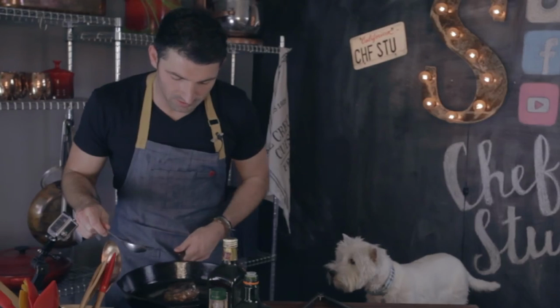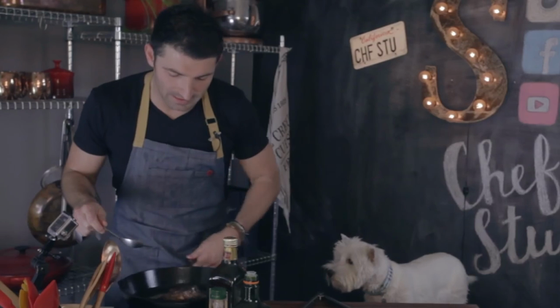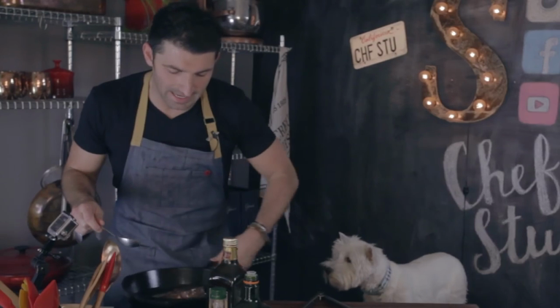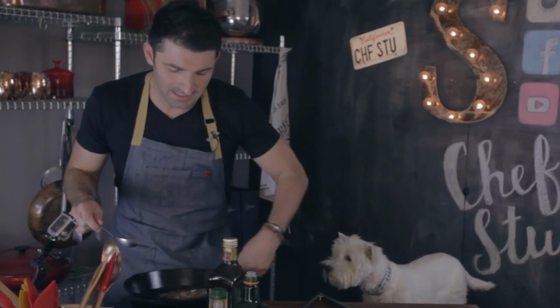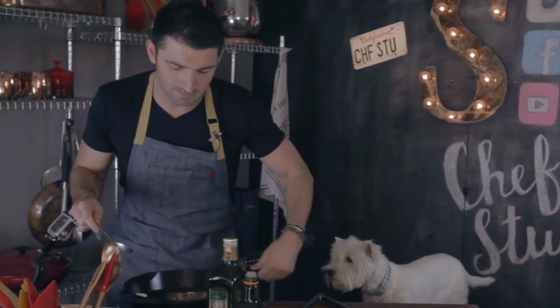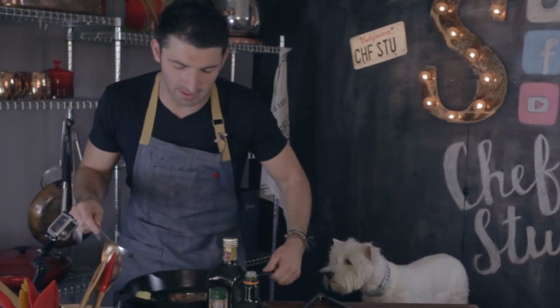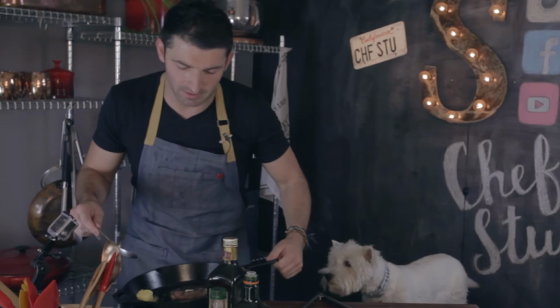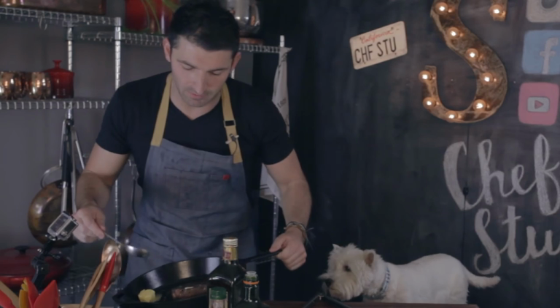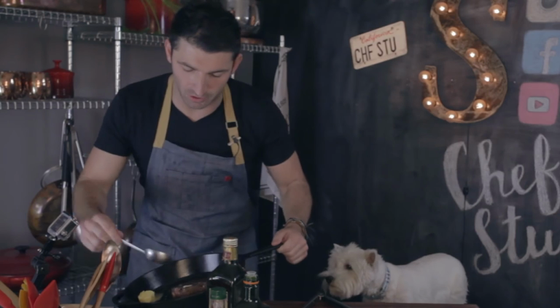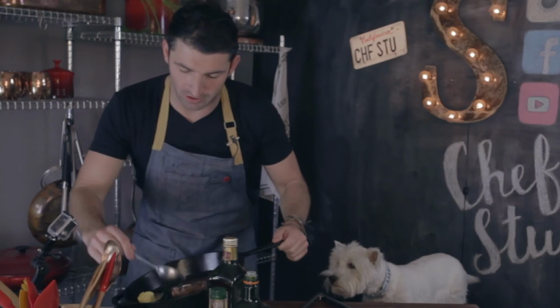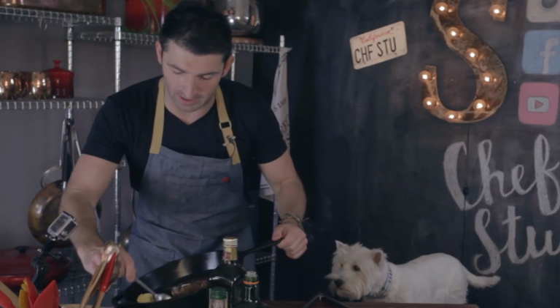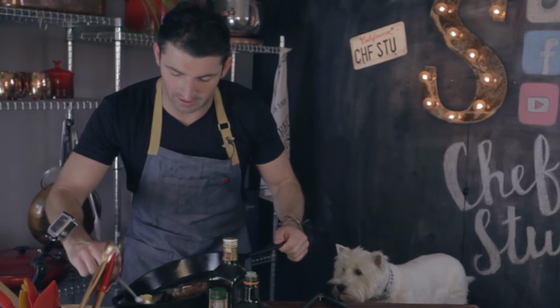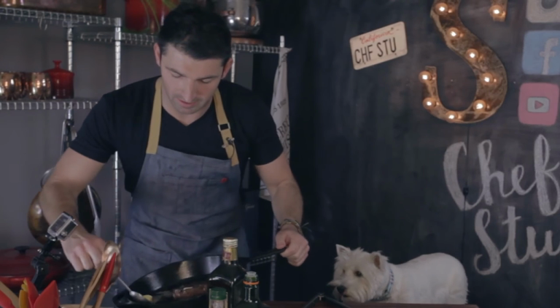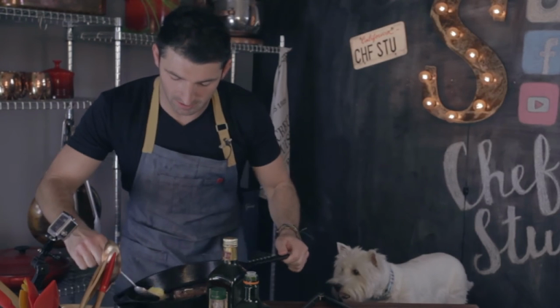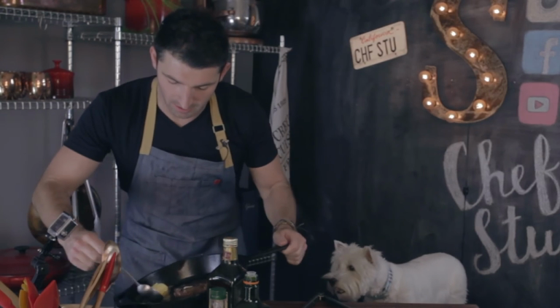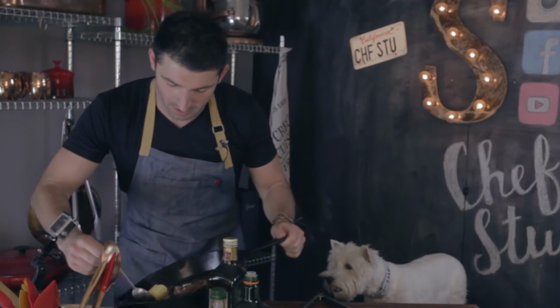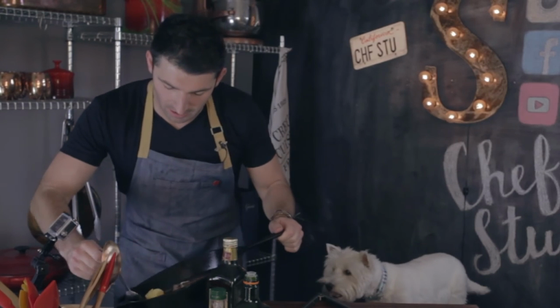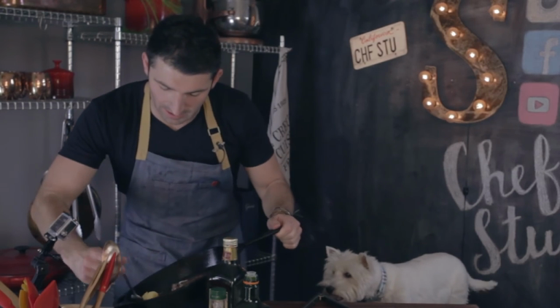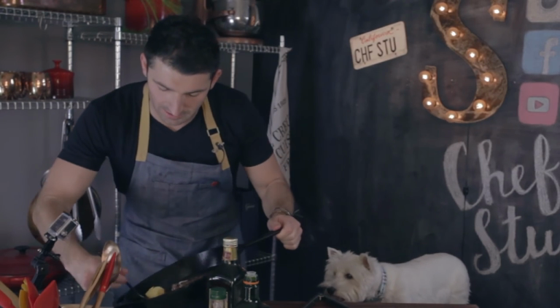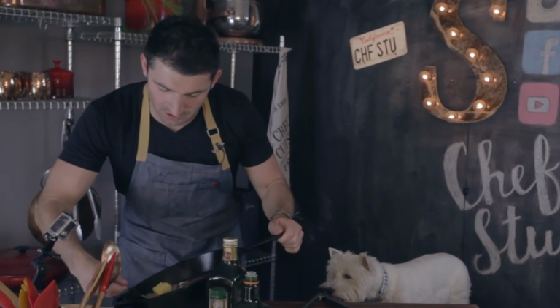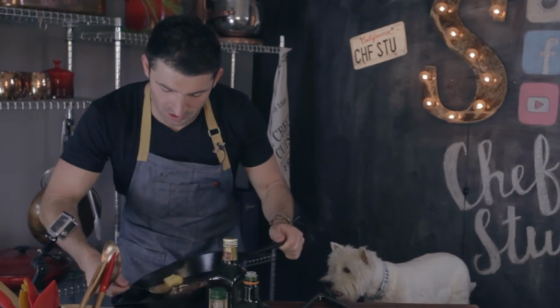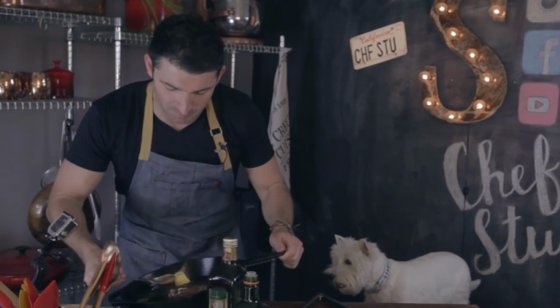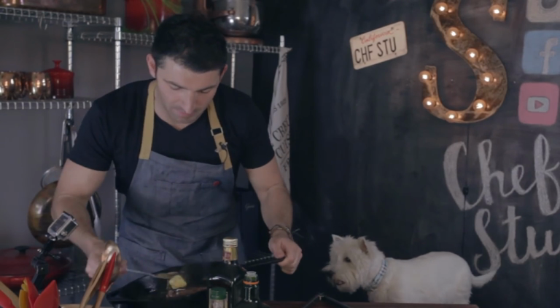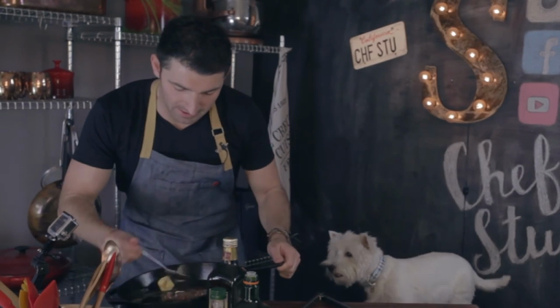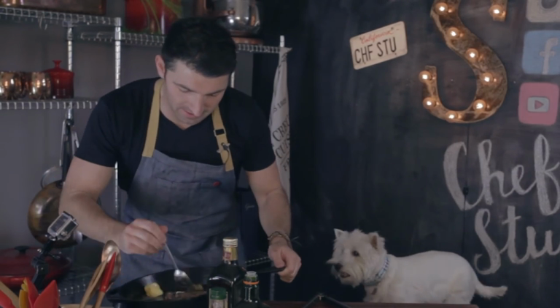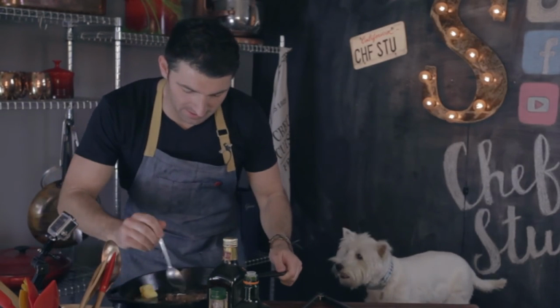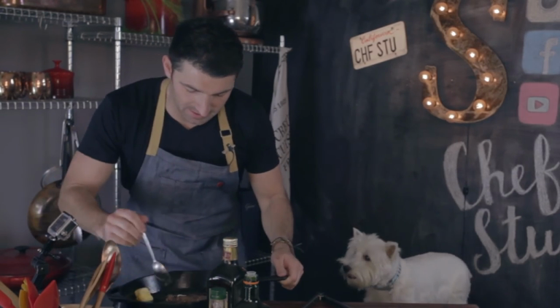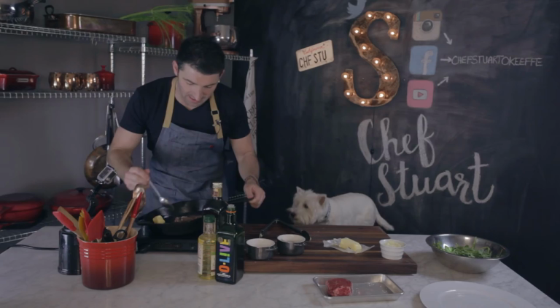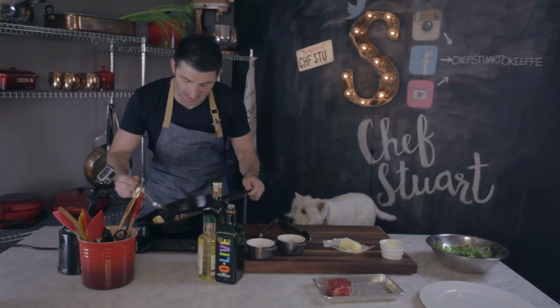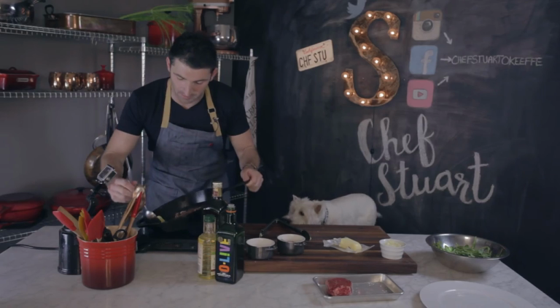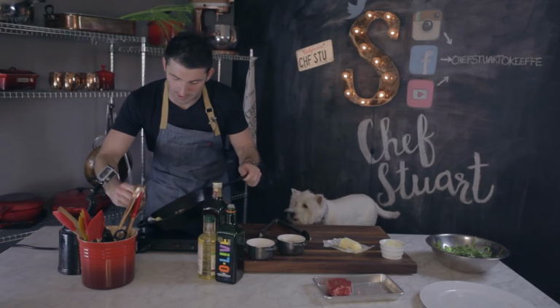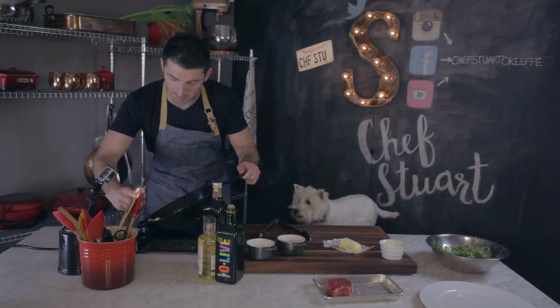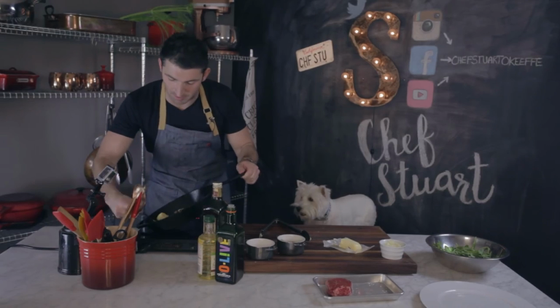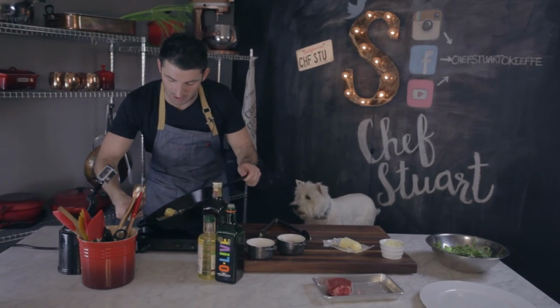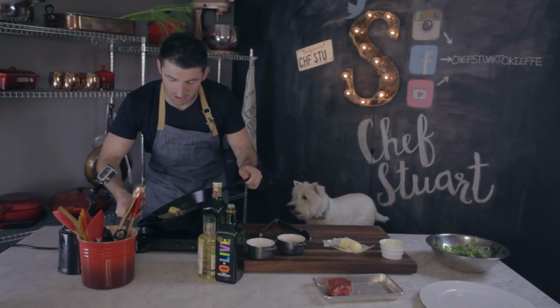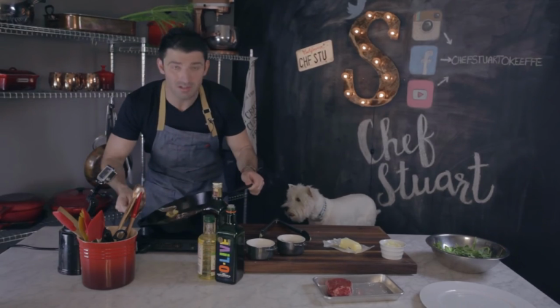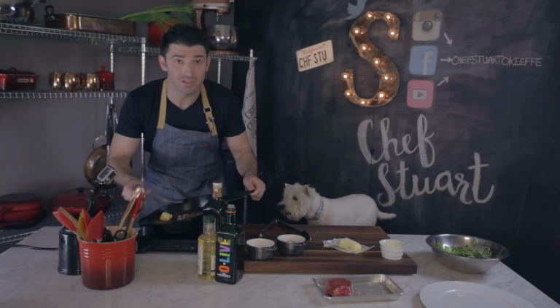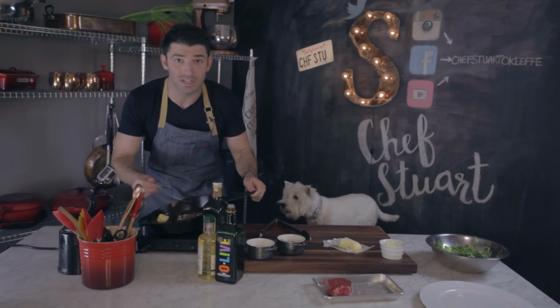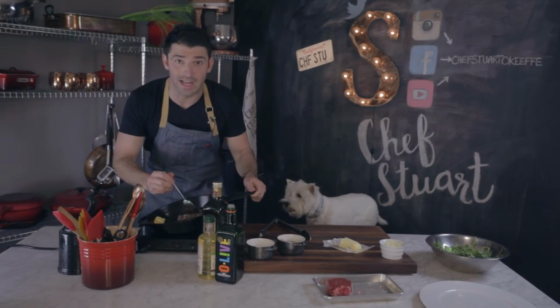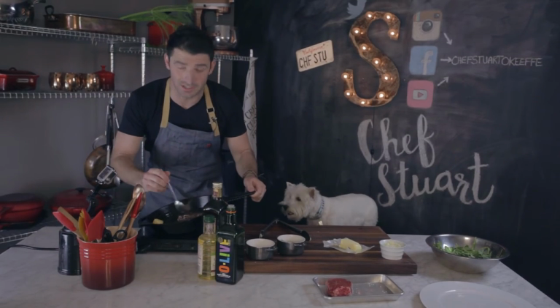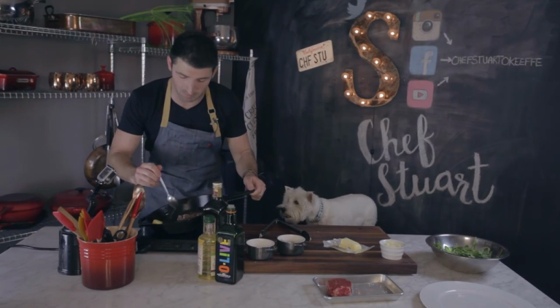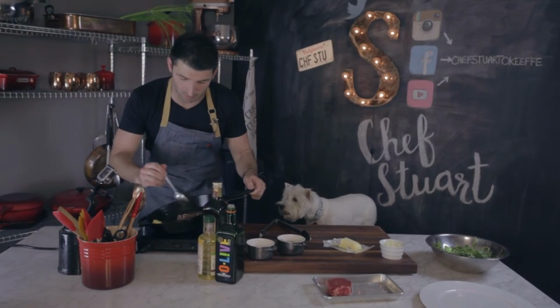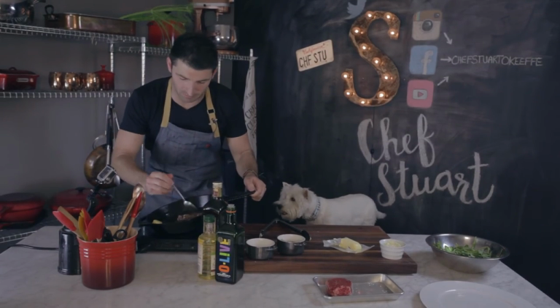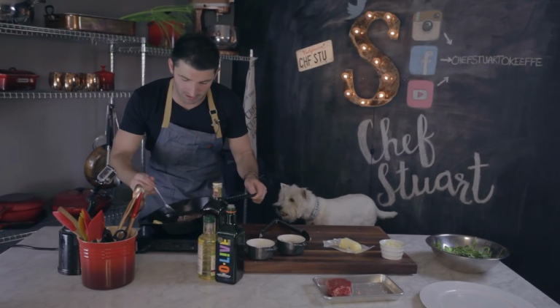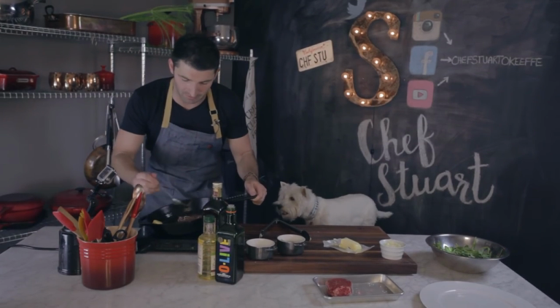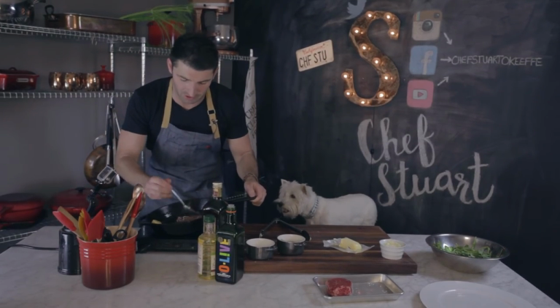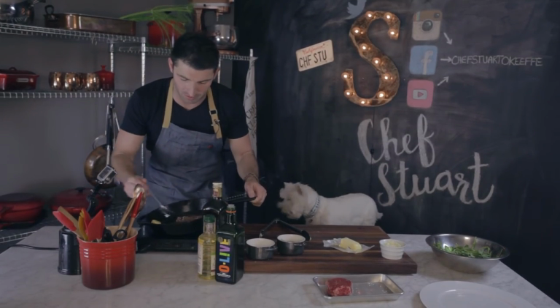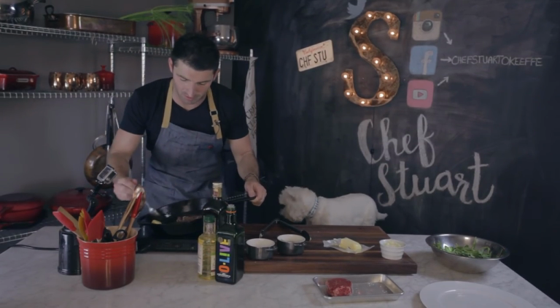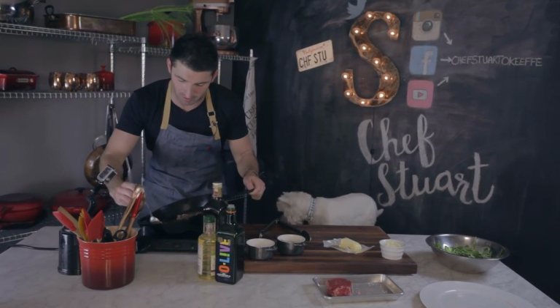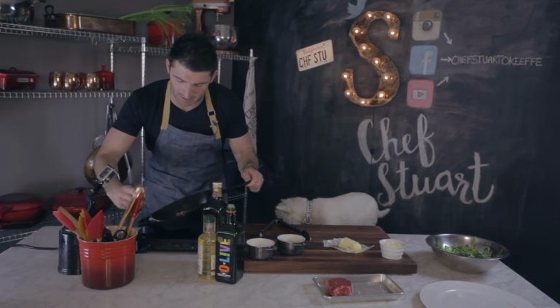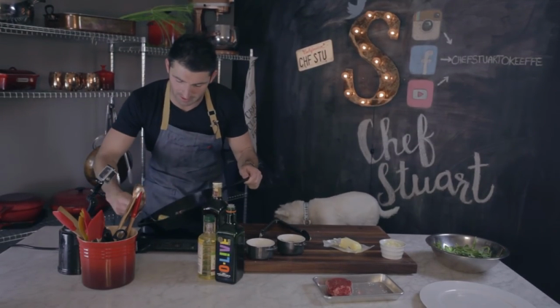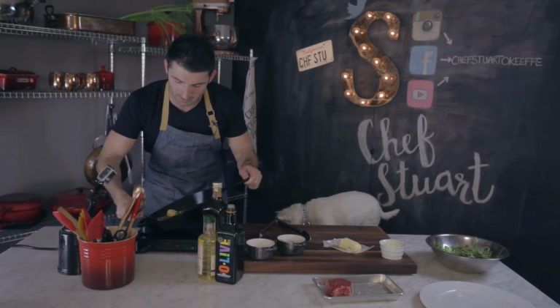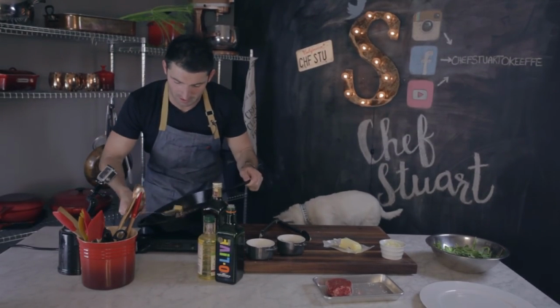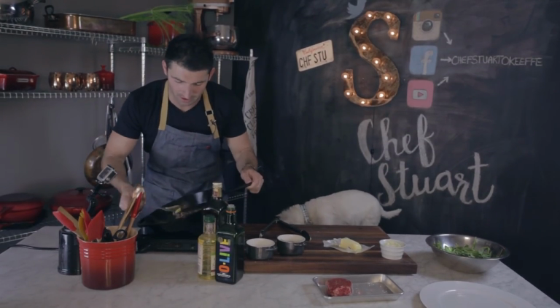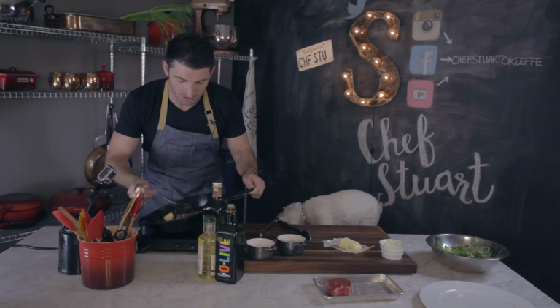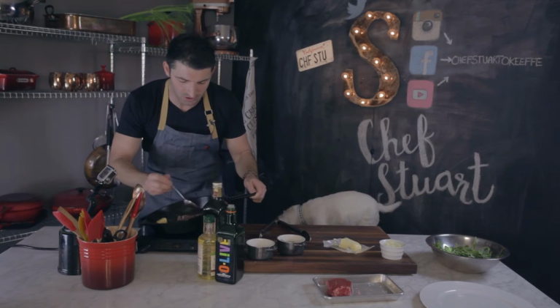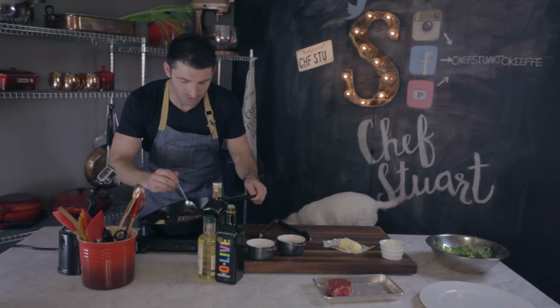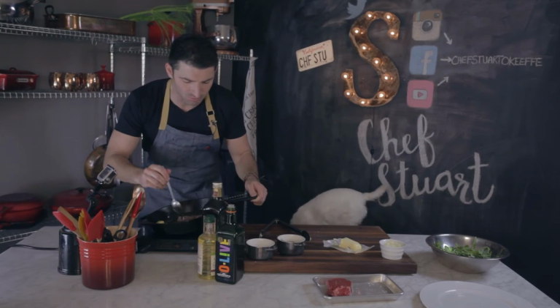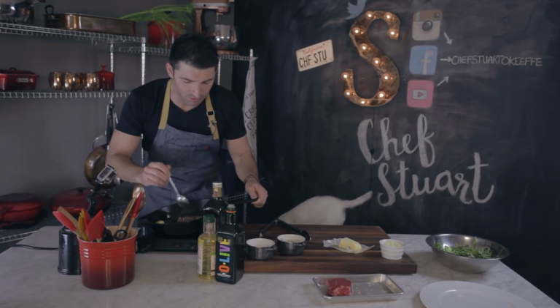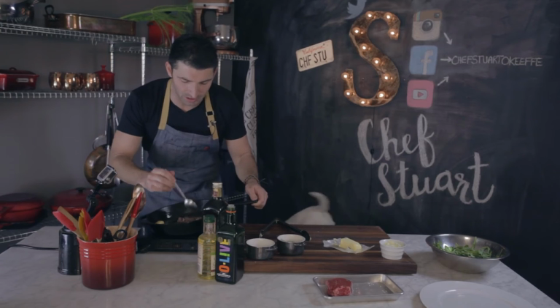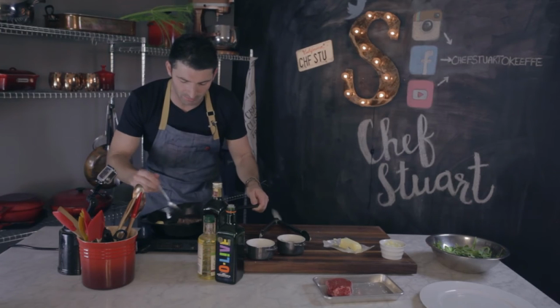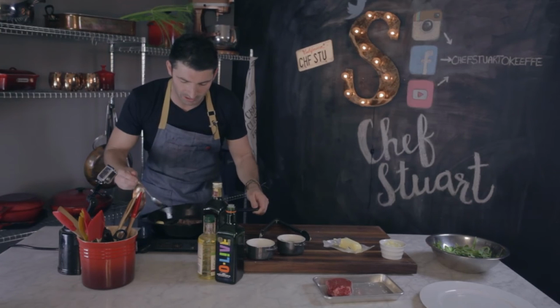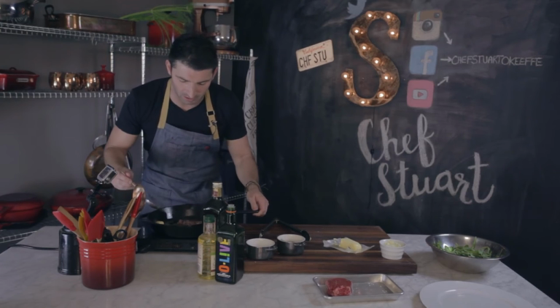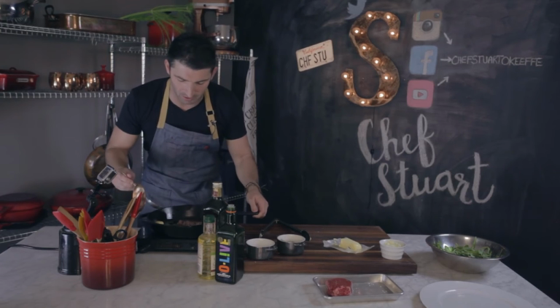In the last minute of cooking, I like to baste the steak with some butter to add some more flavor to it. Just really, really good.